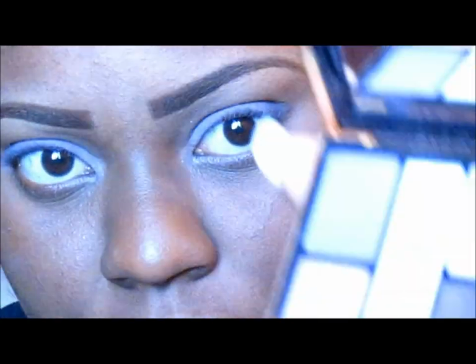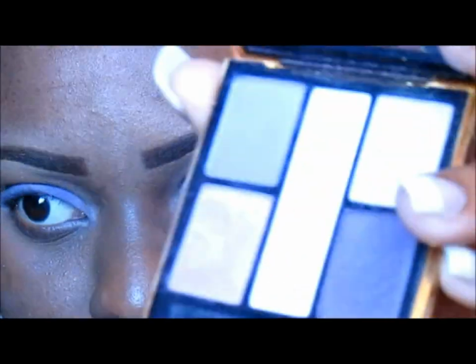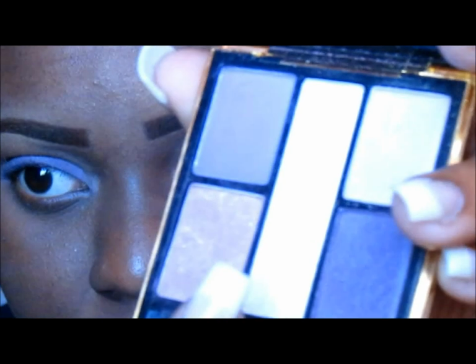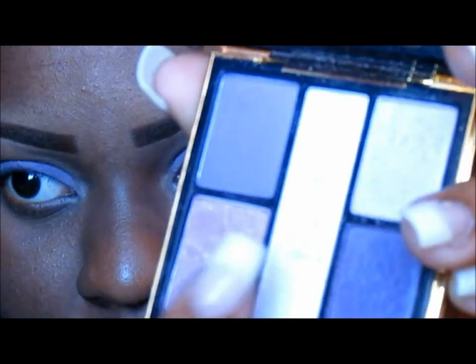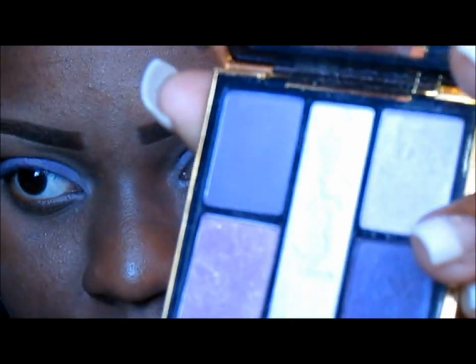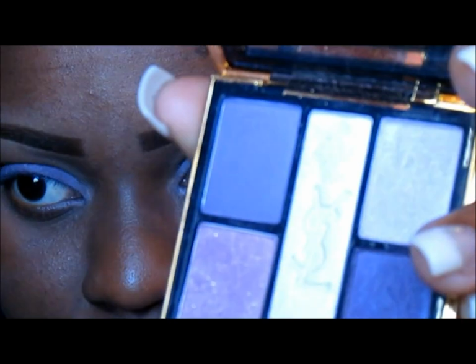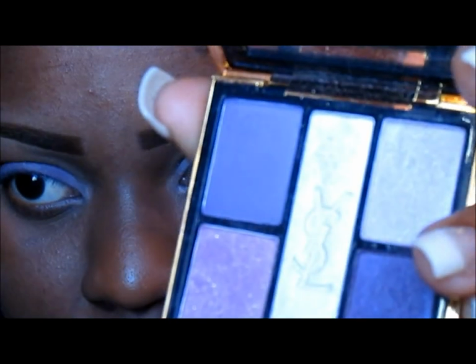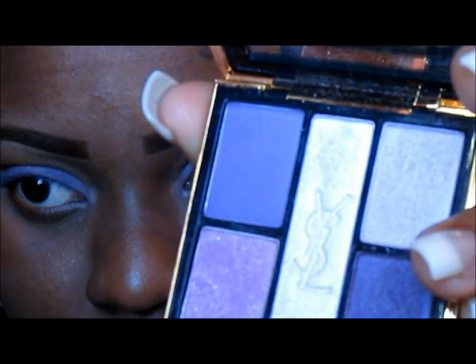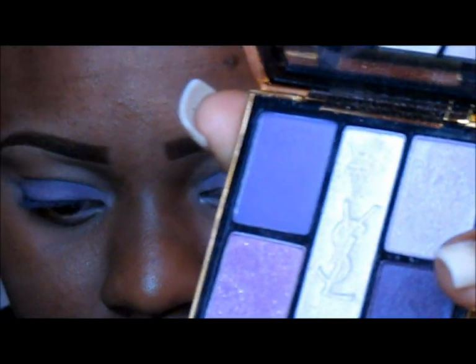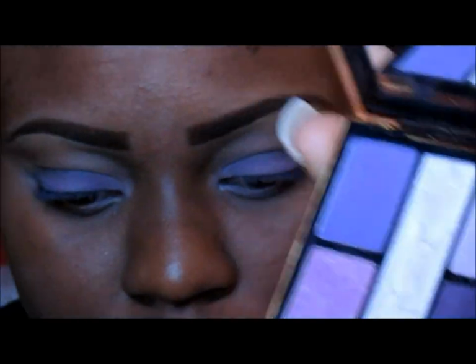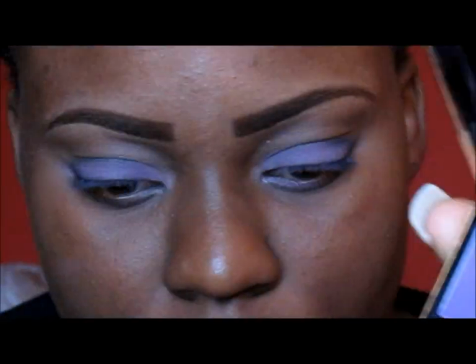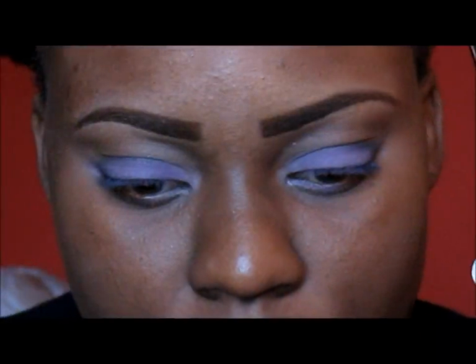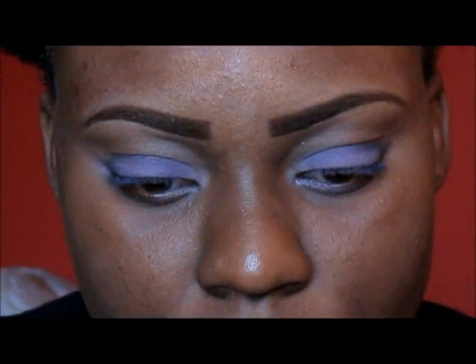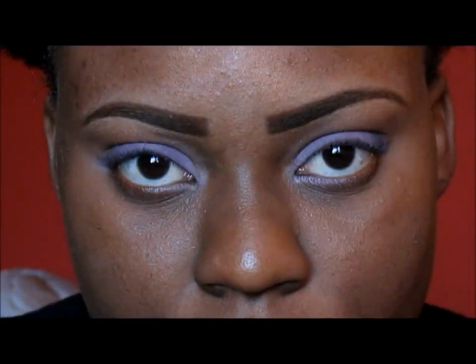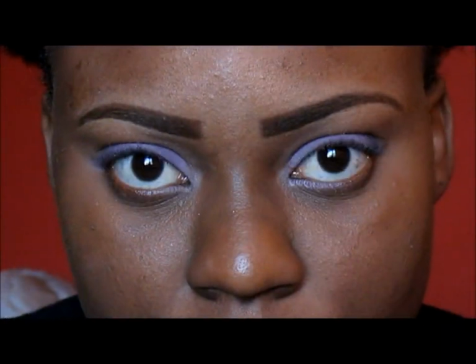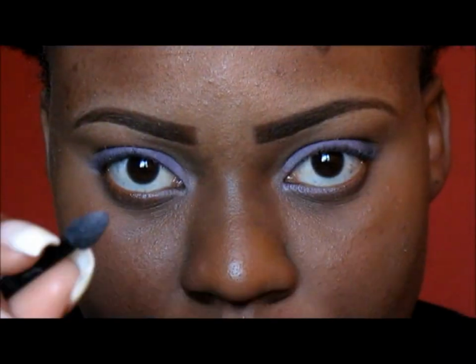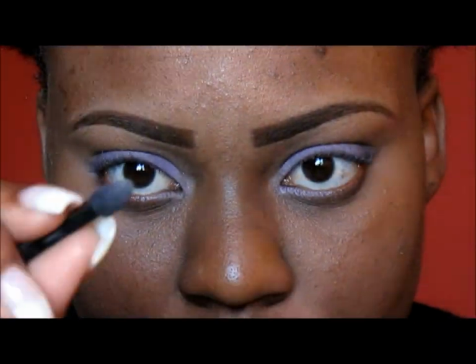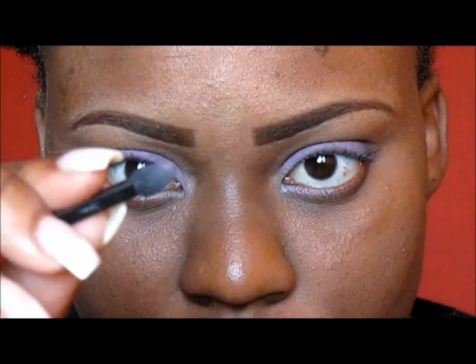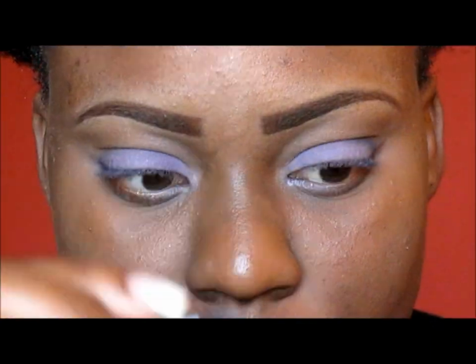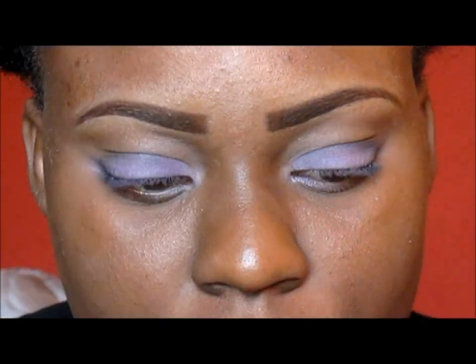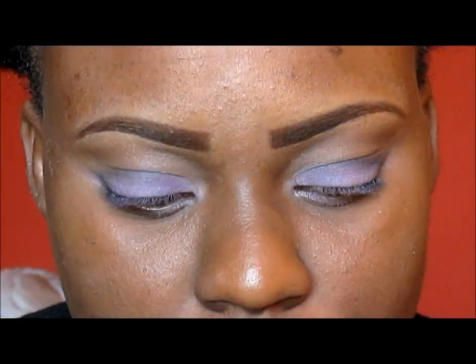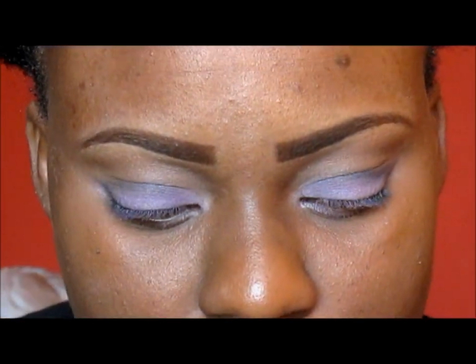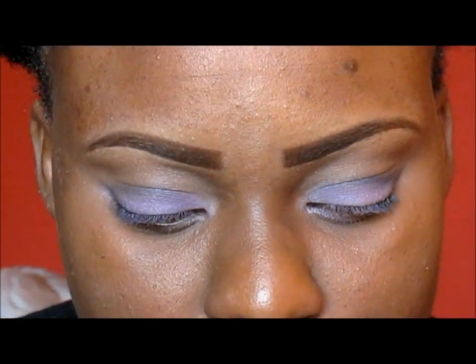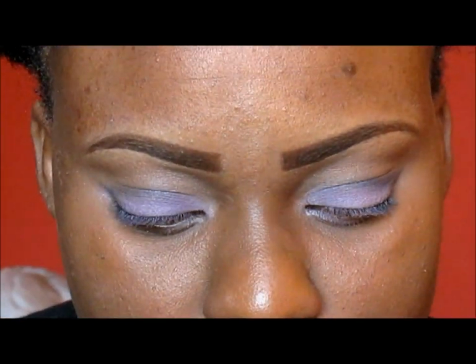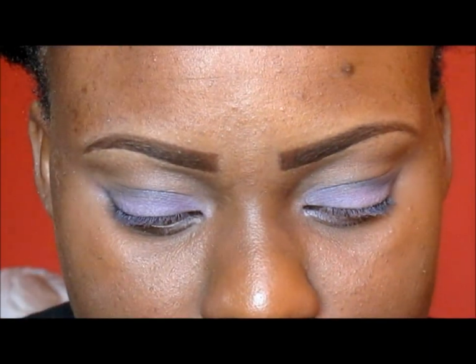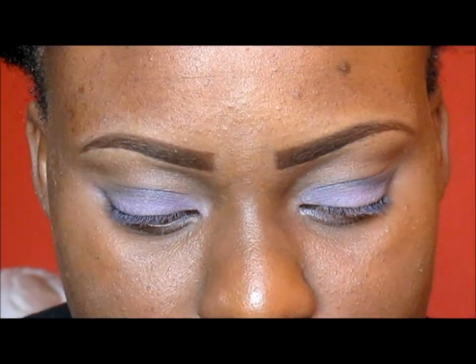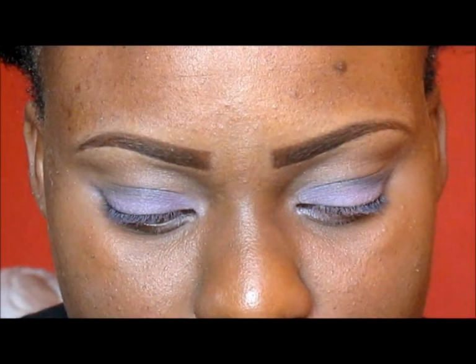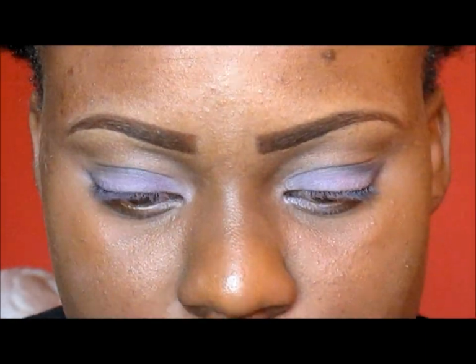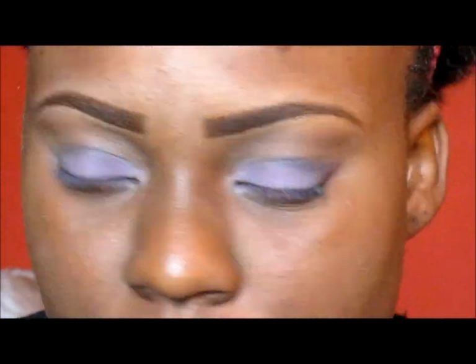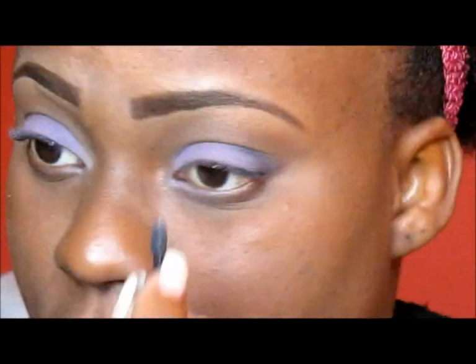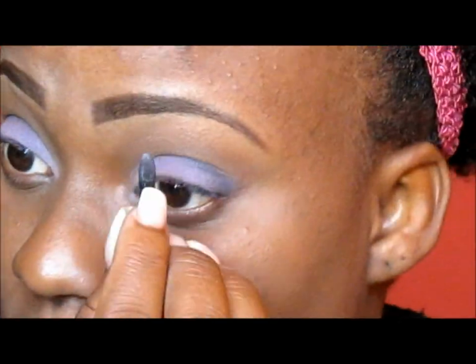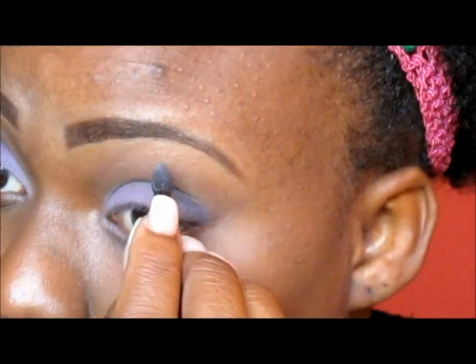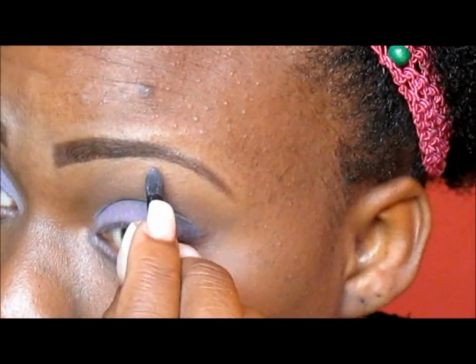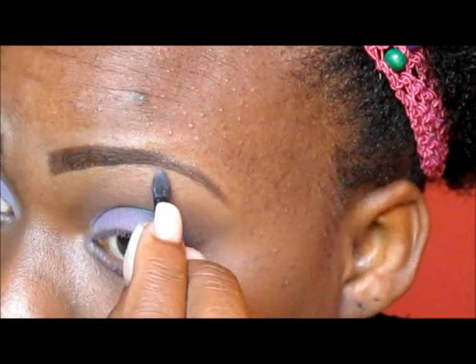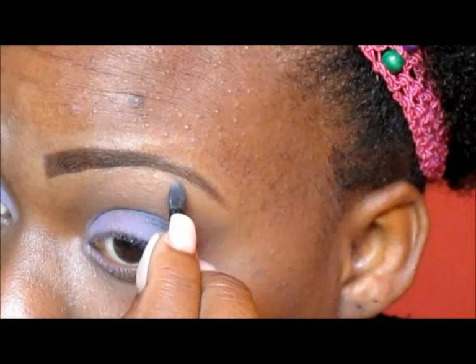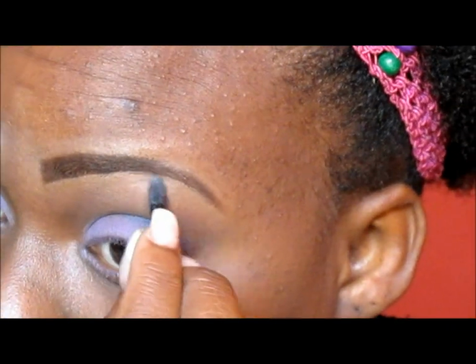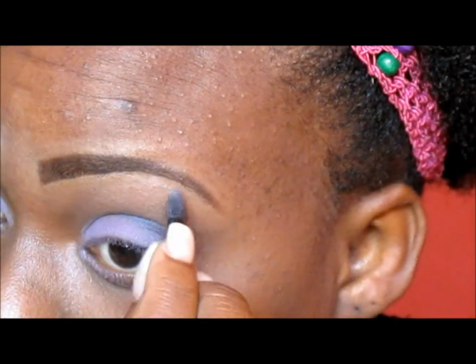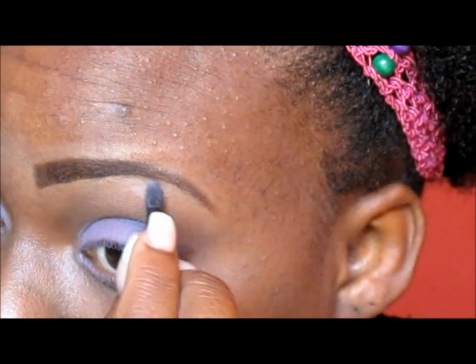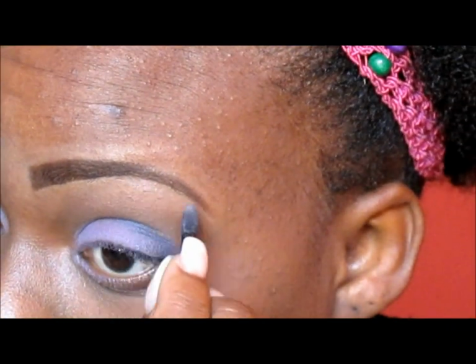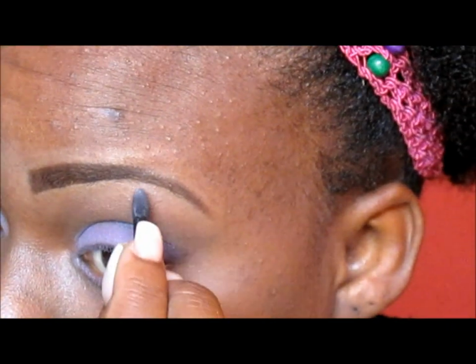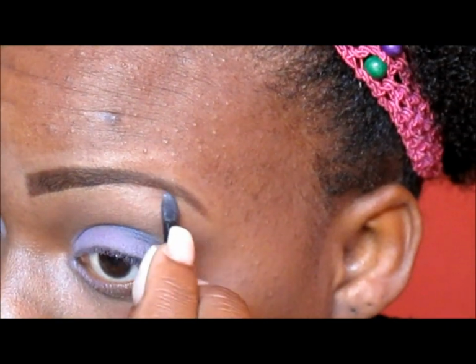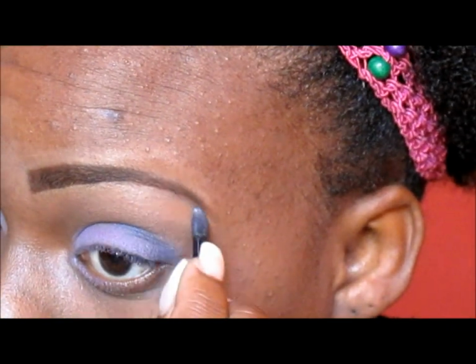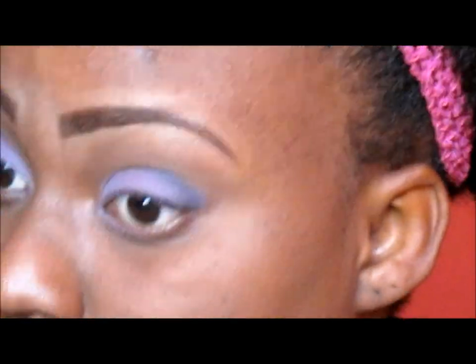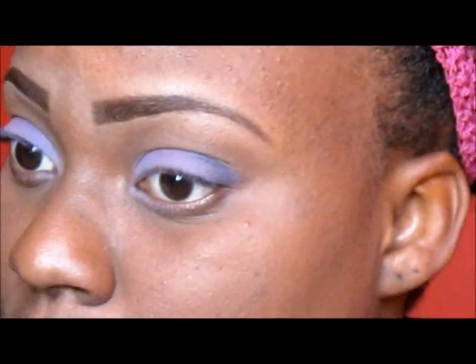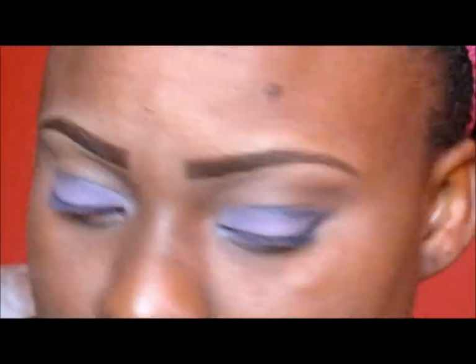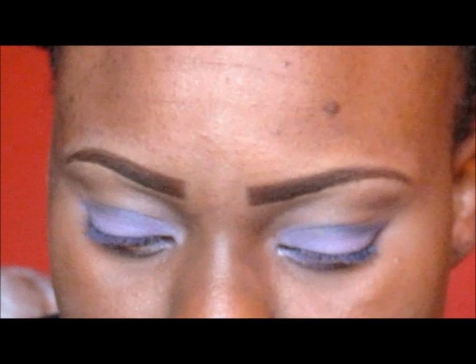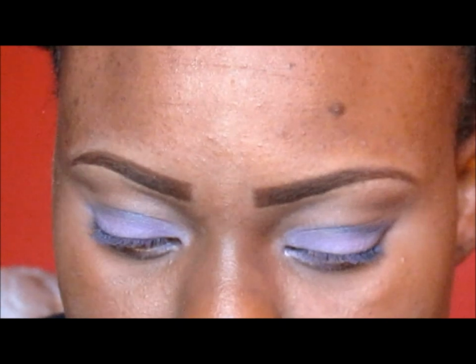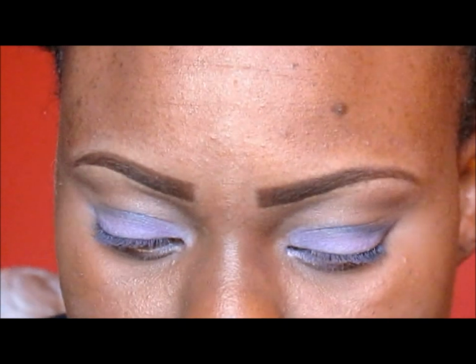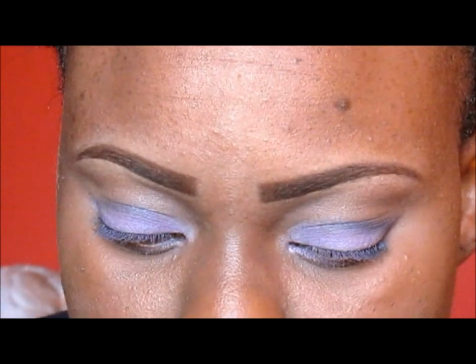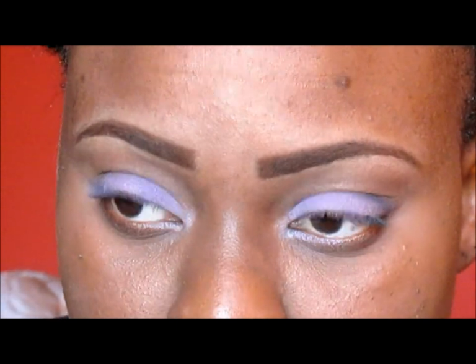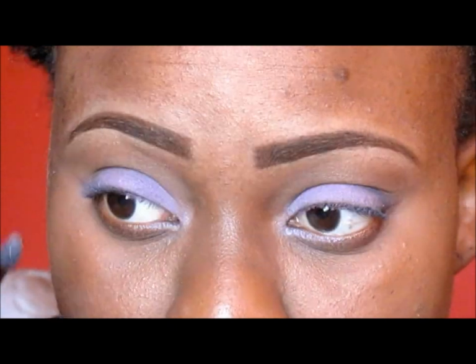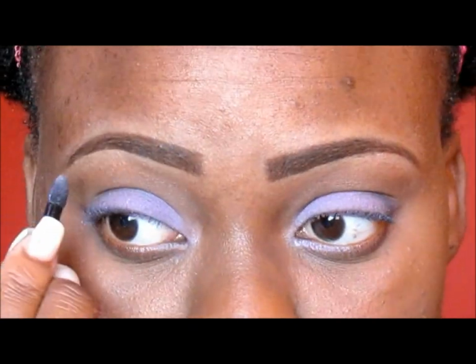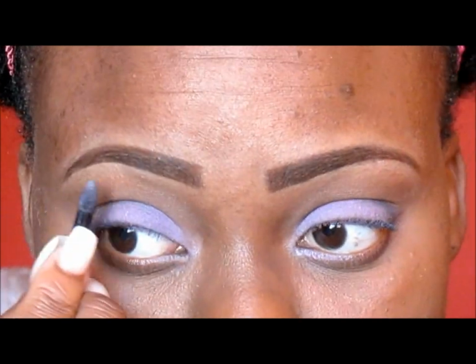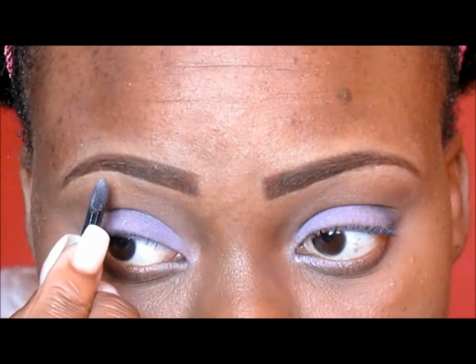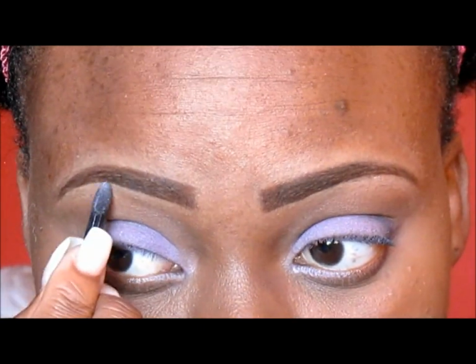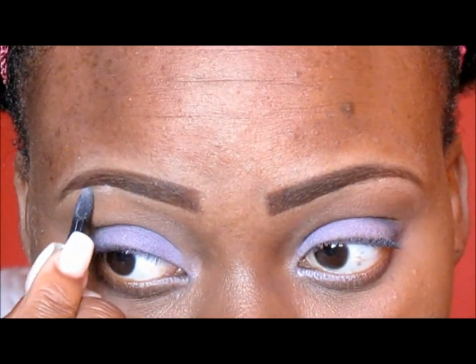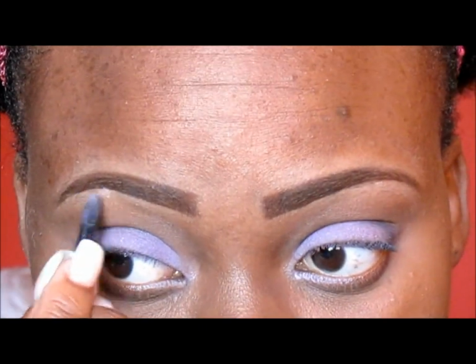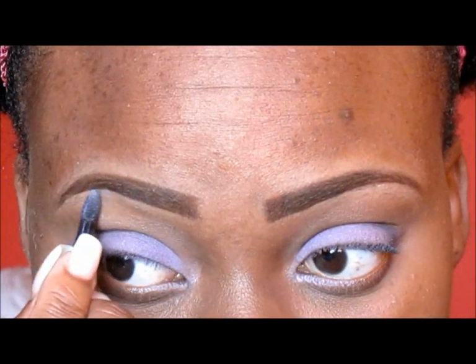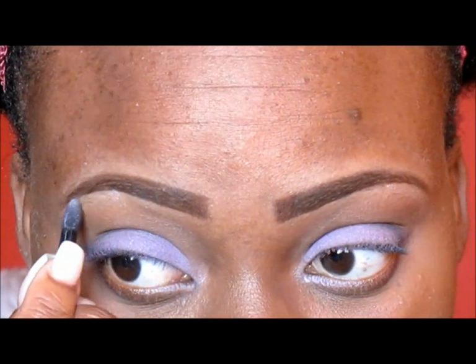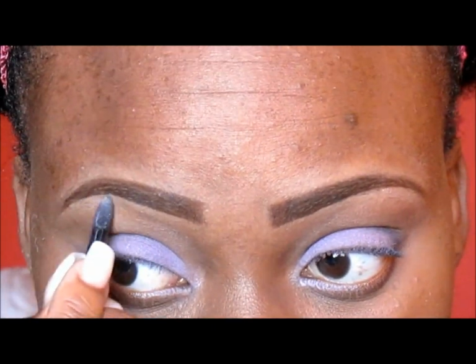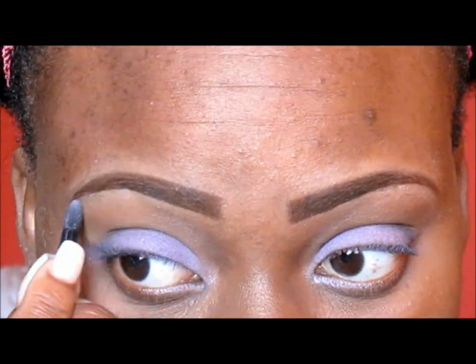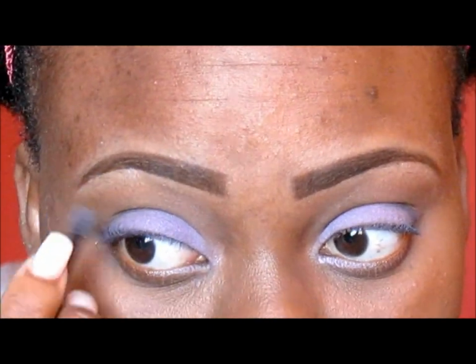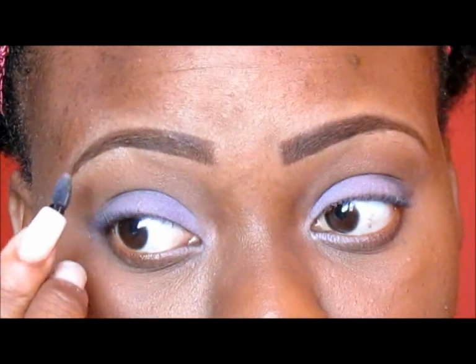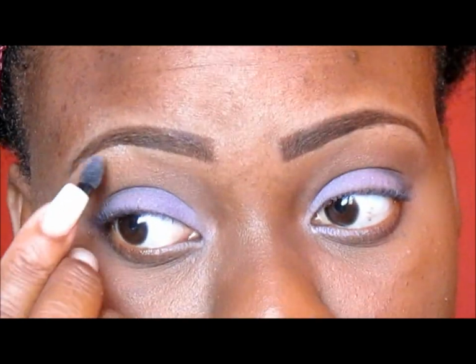For my highlight, I'm using the lightest color from the palette which is a white, and I'm just placing that under my brows.